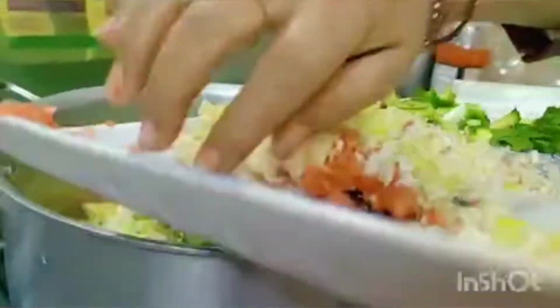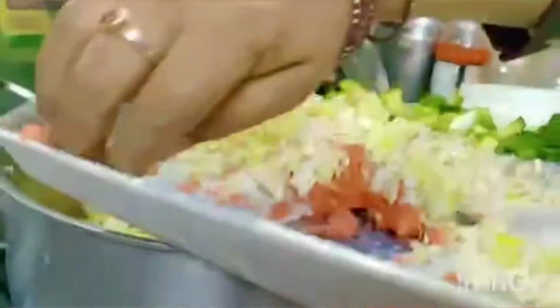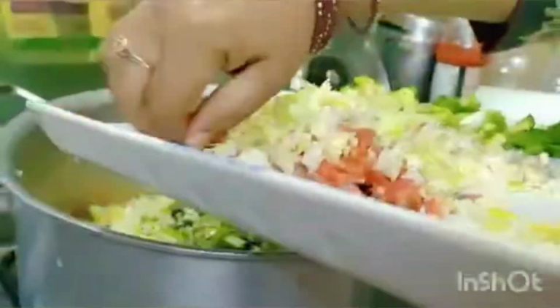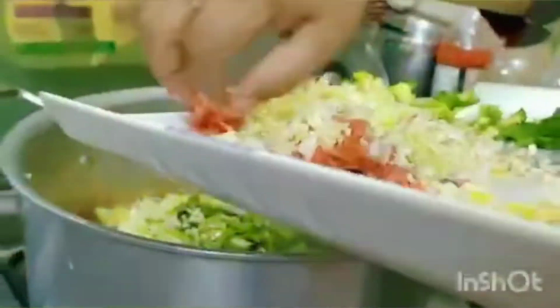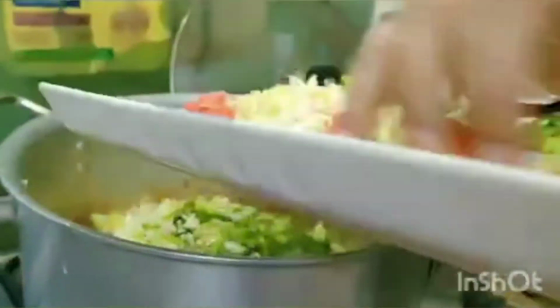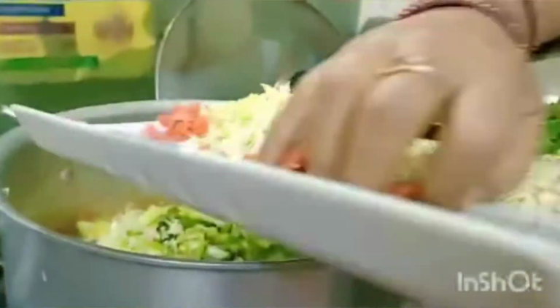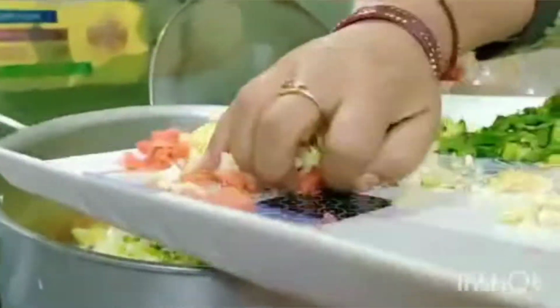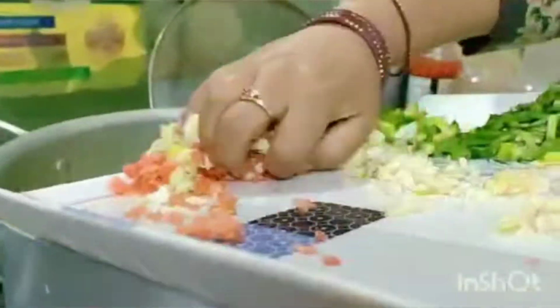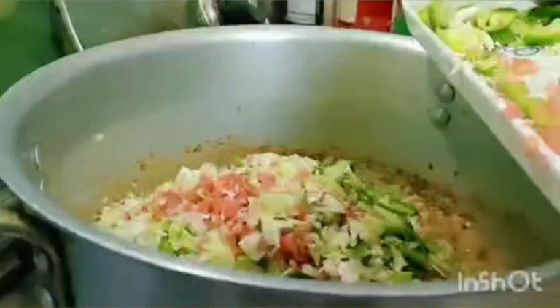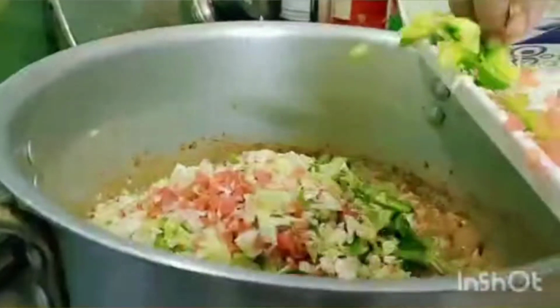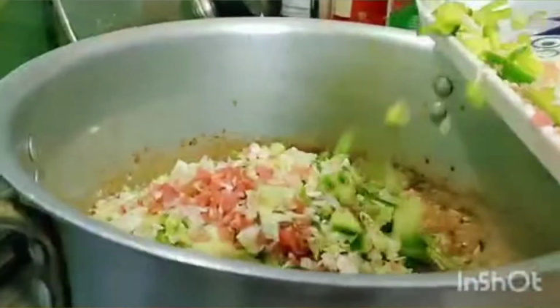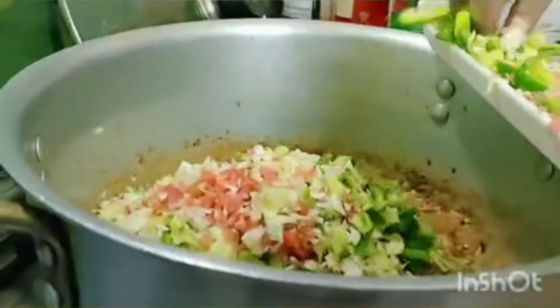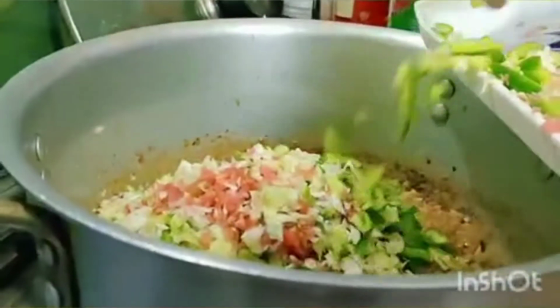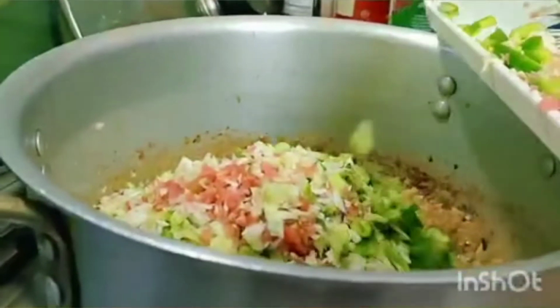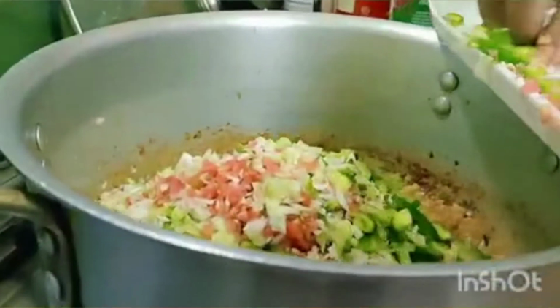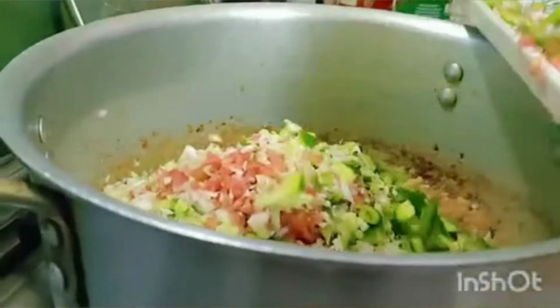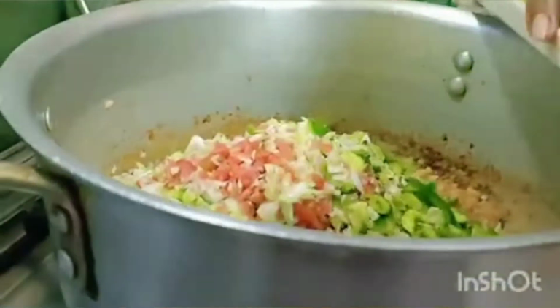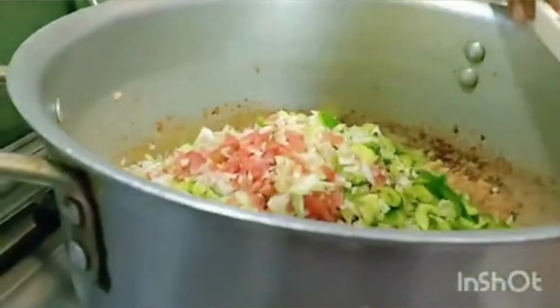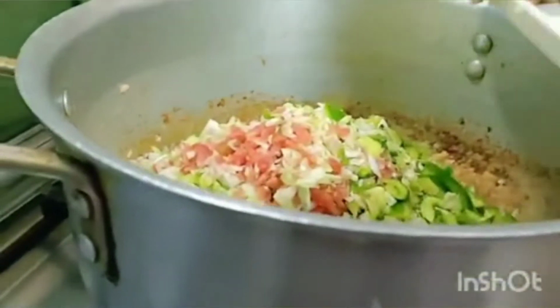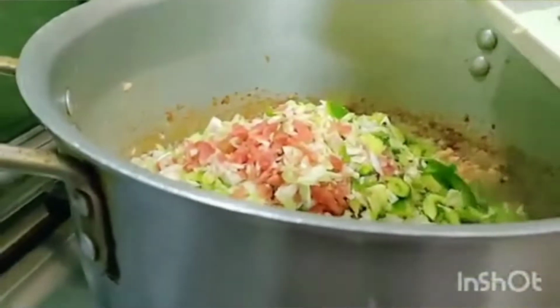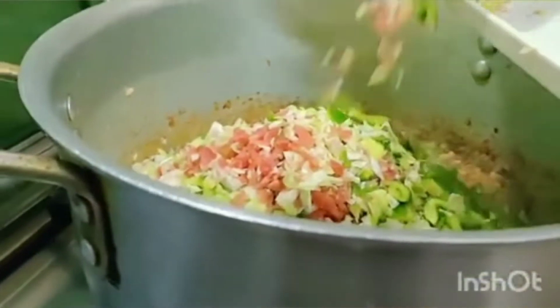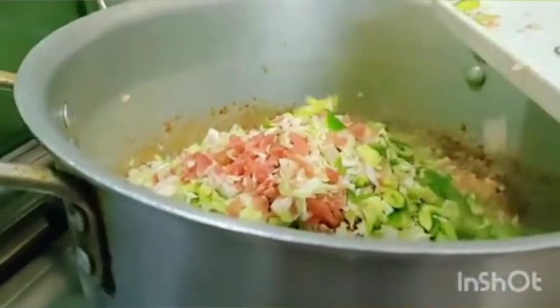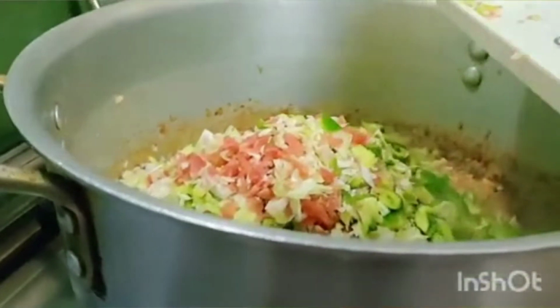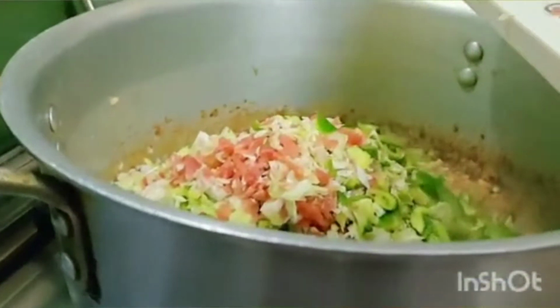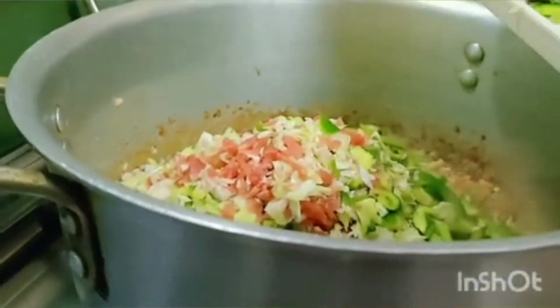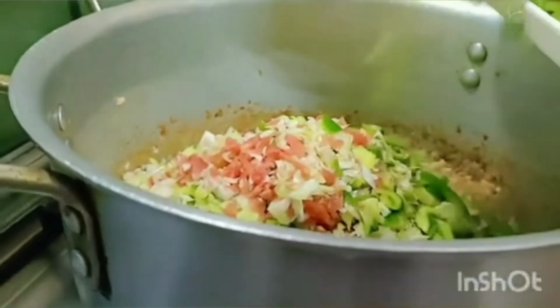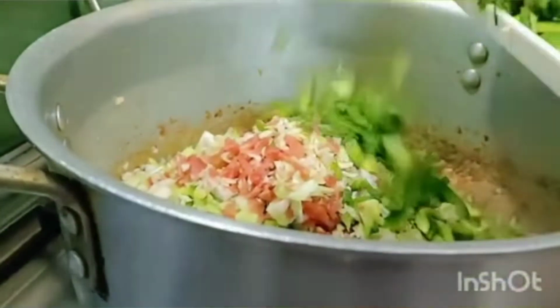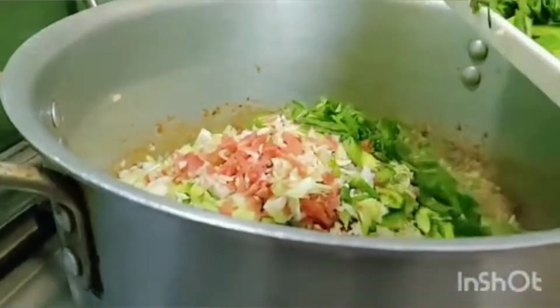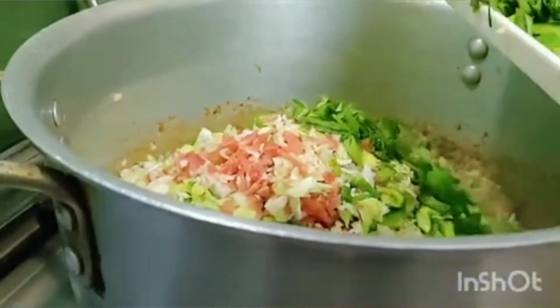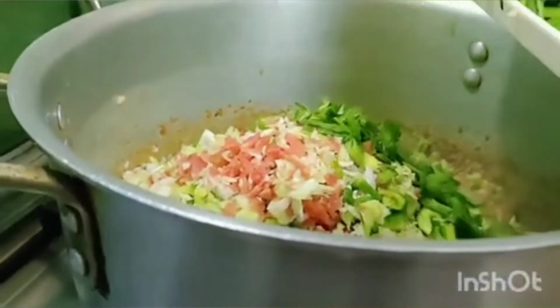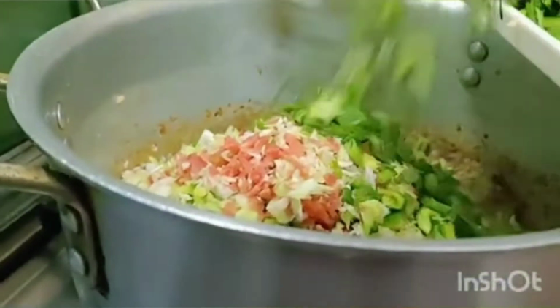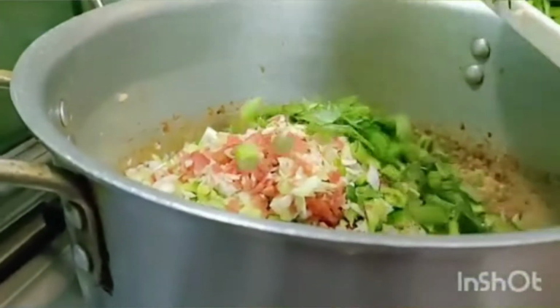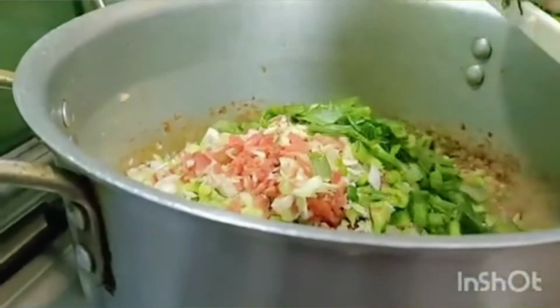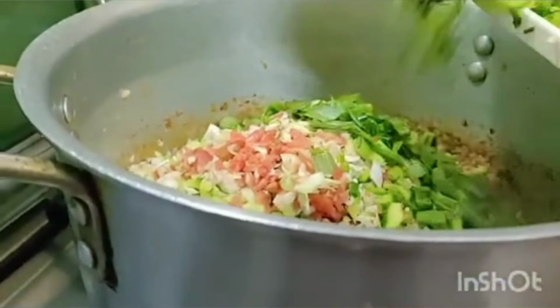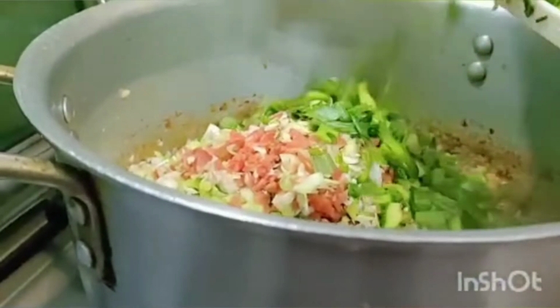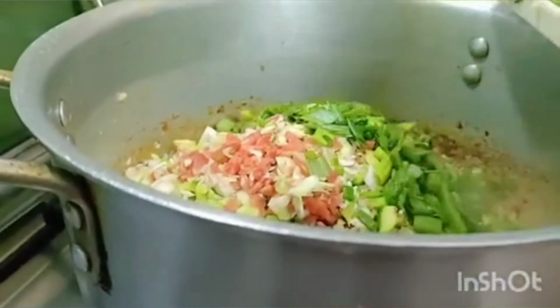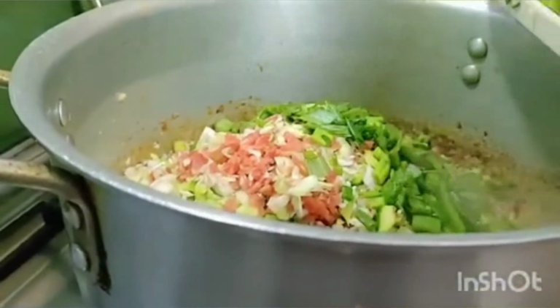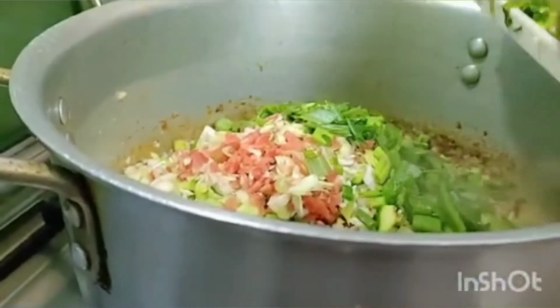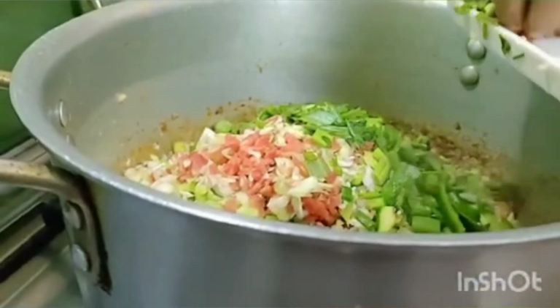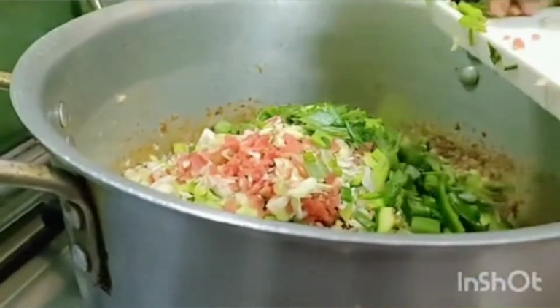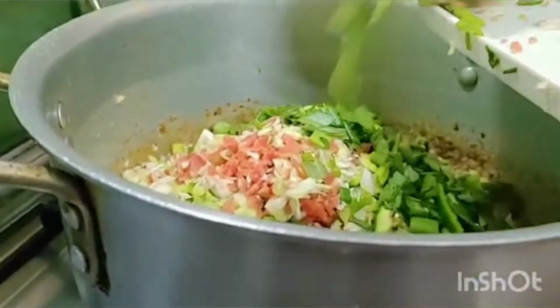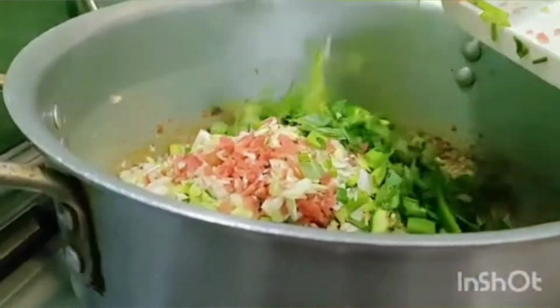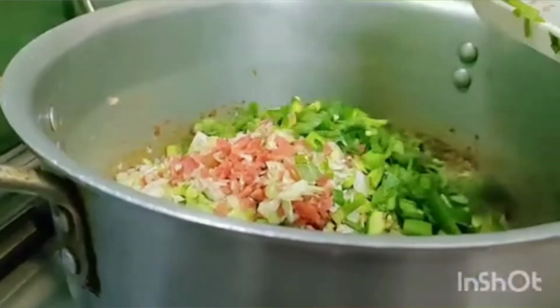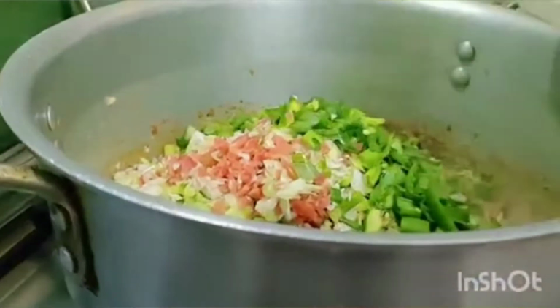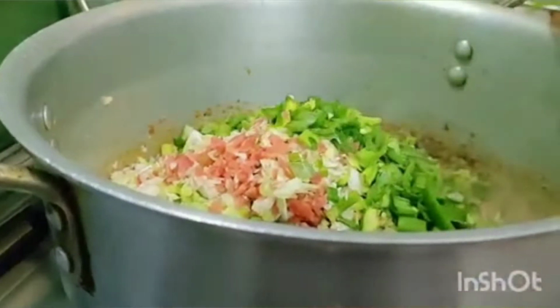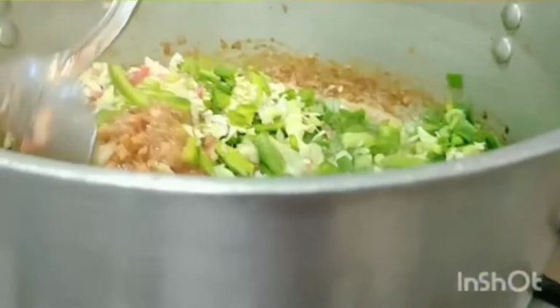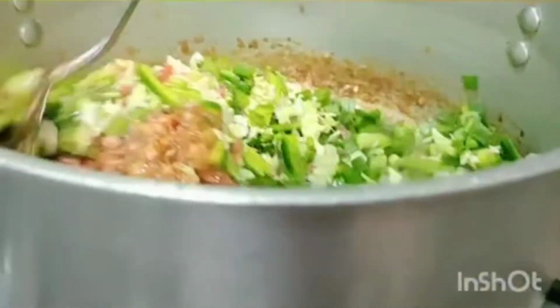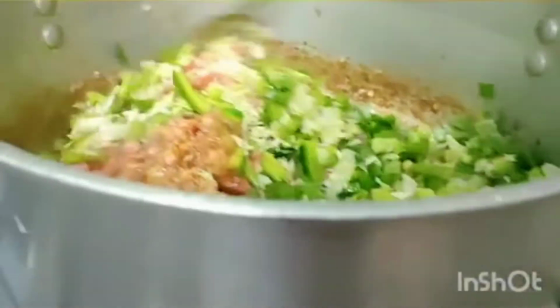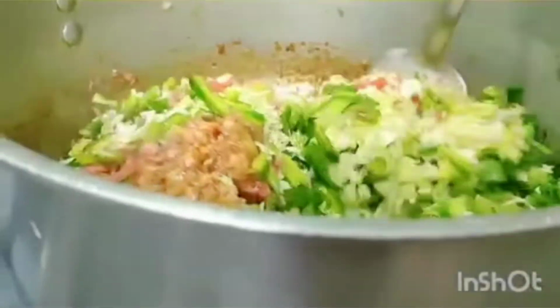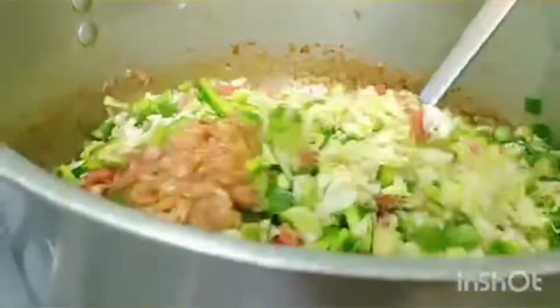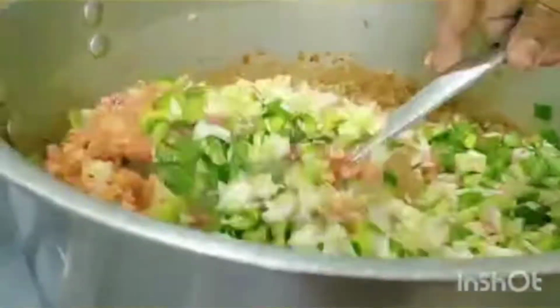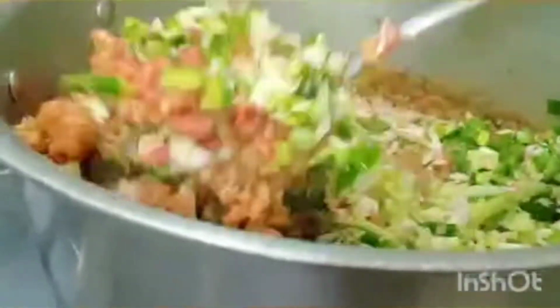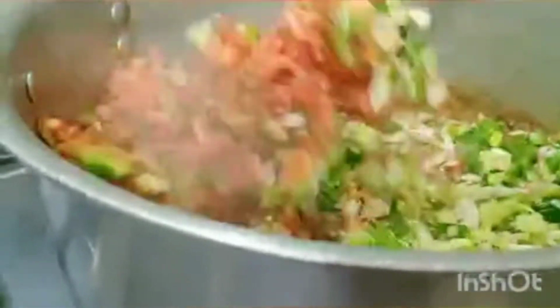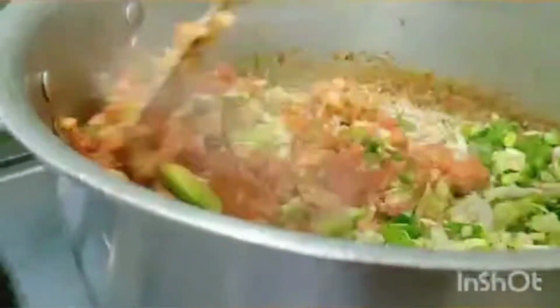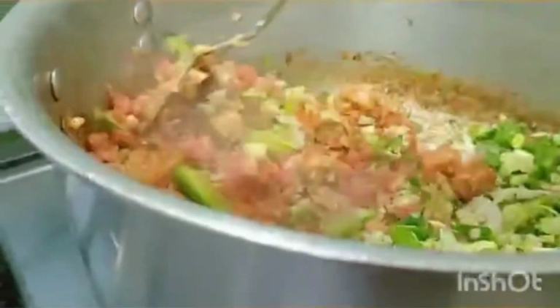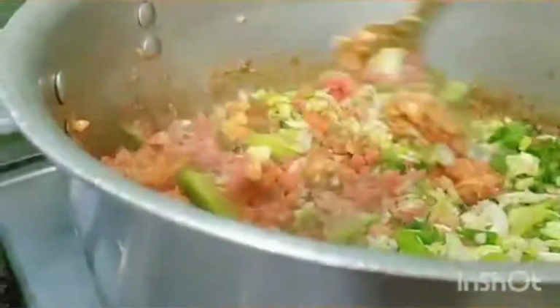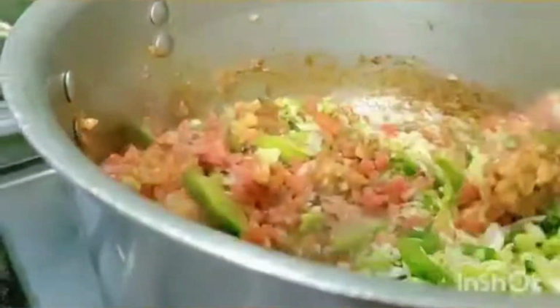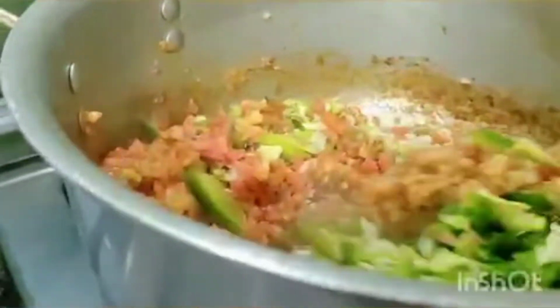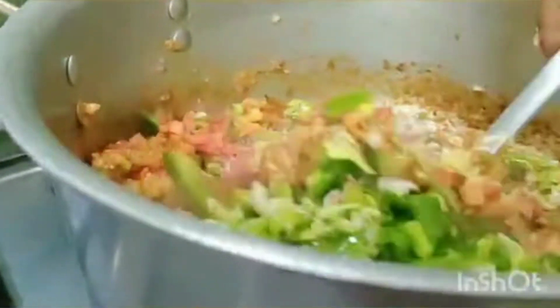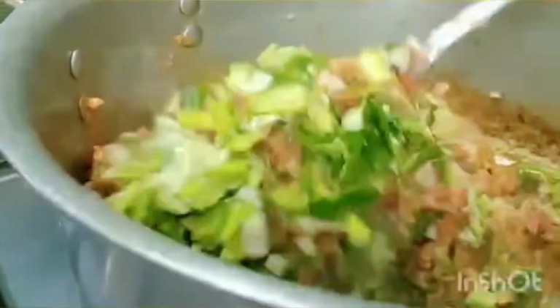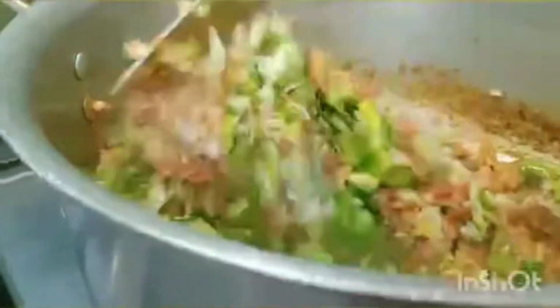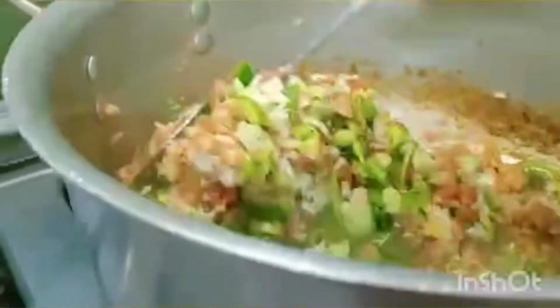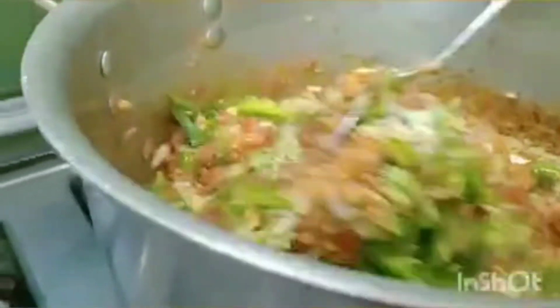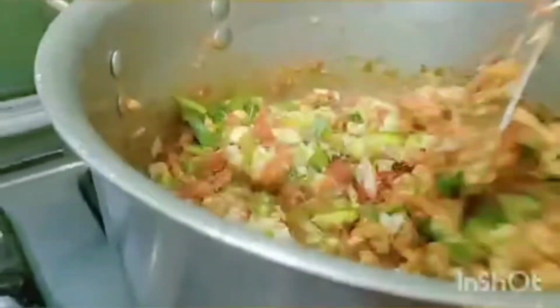The vegetables I have chopped are: capsicum (Shimla mirch), carrots, cabbage, green onion, and peas. I will add these ingredients in nicely.